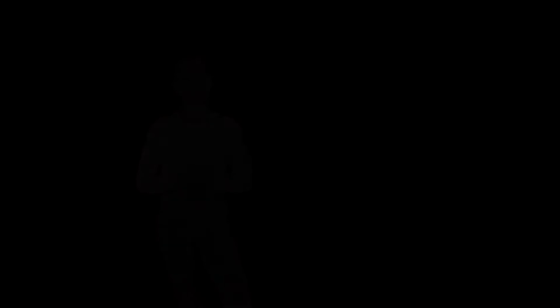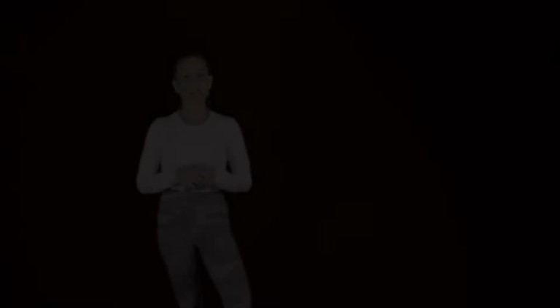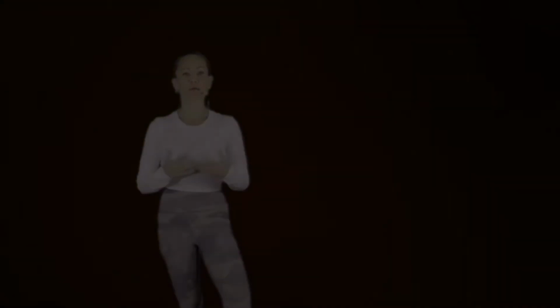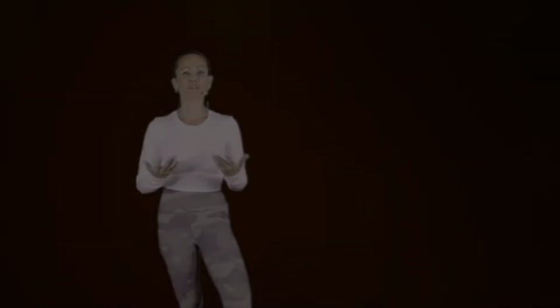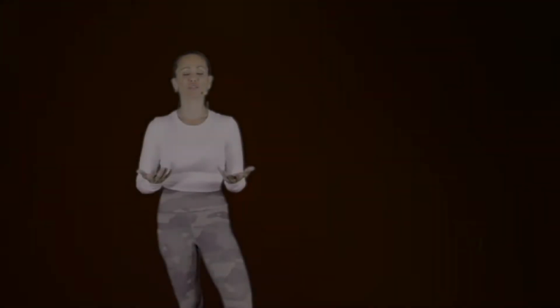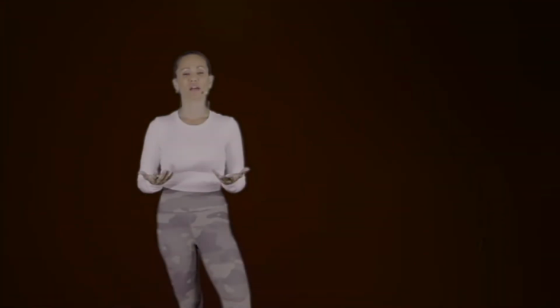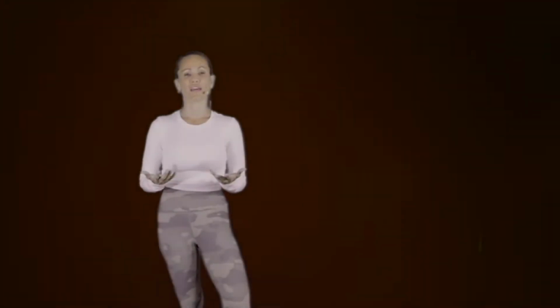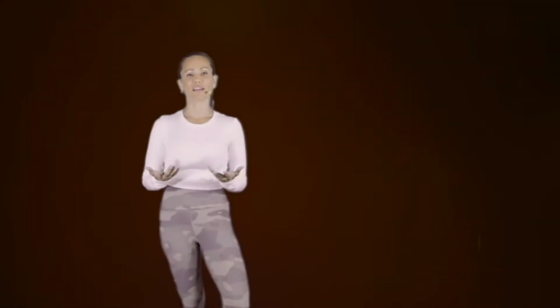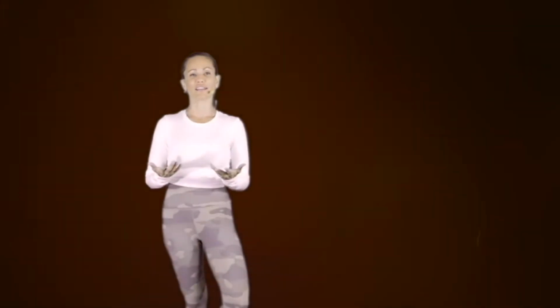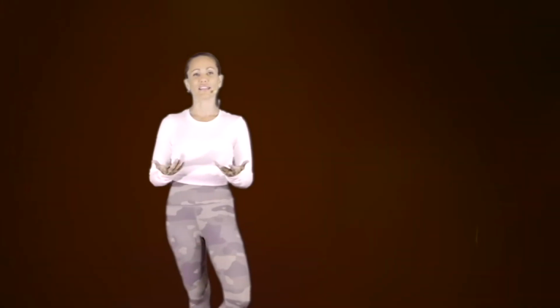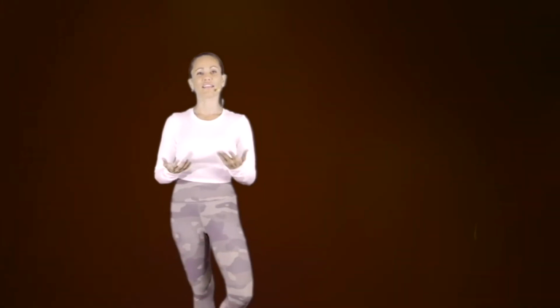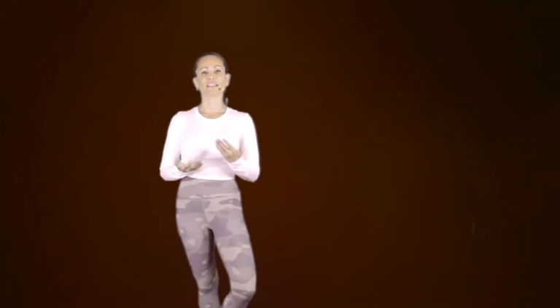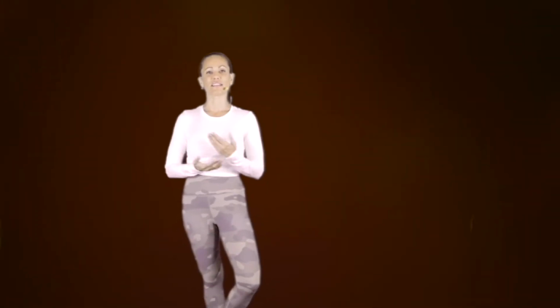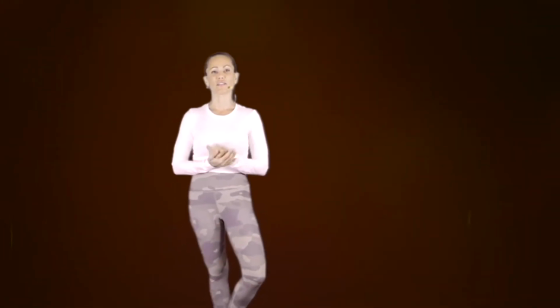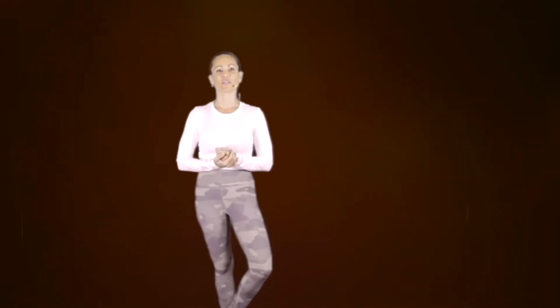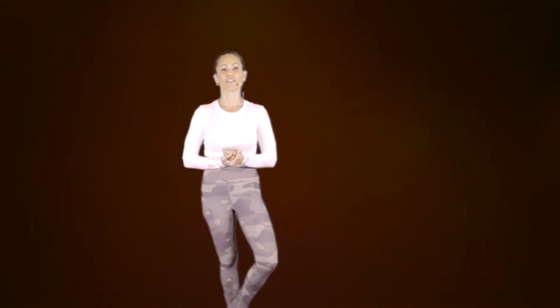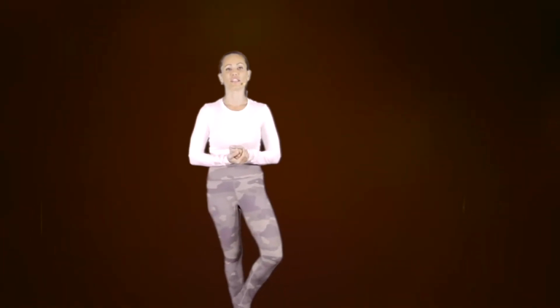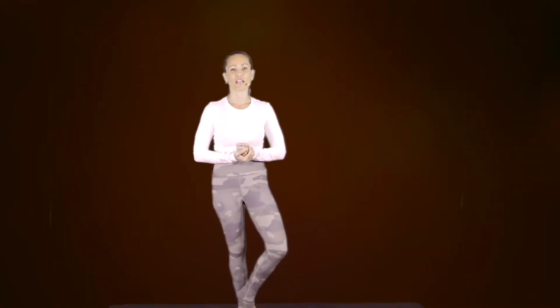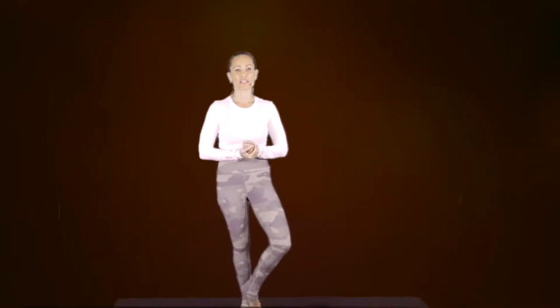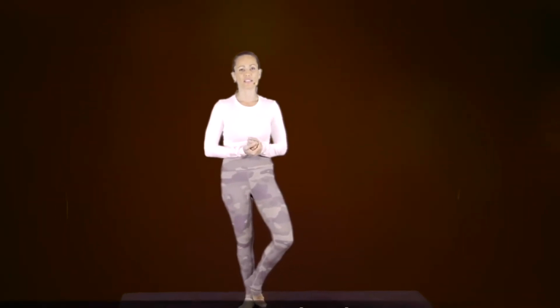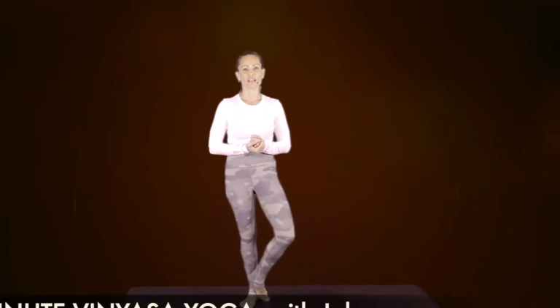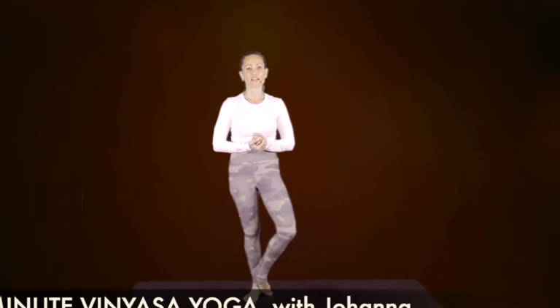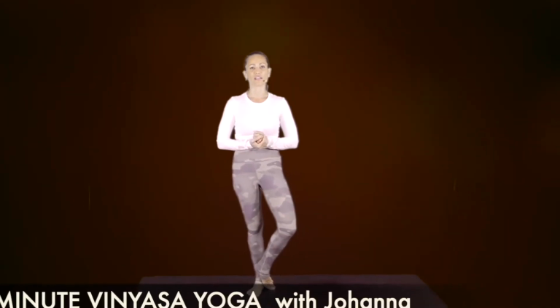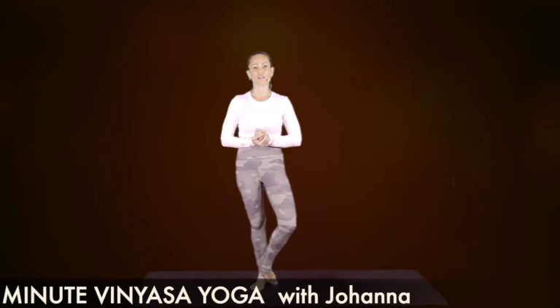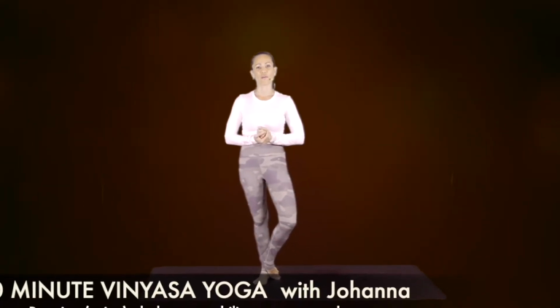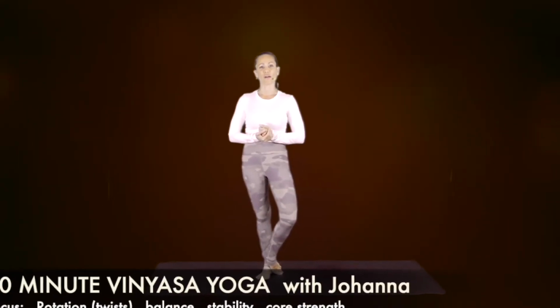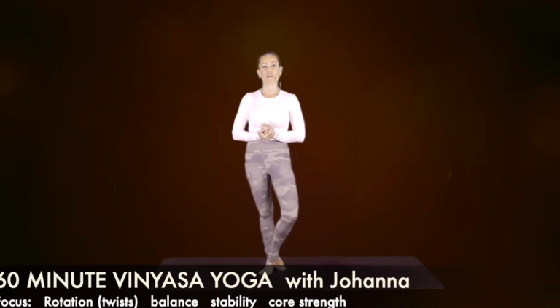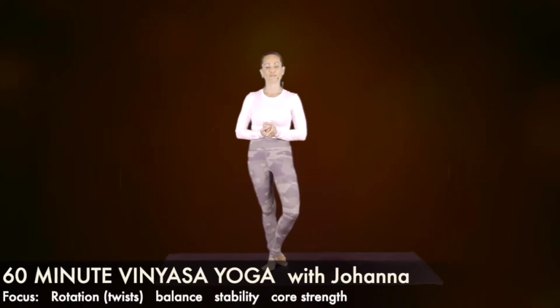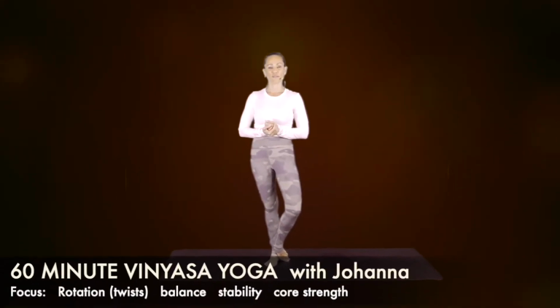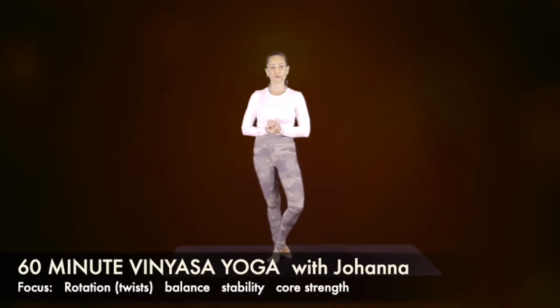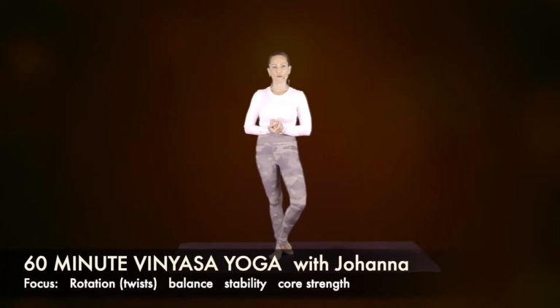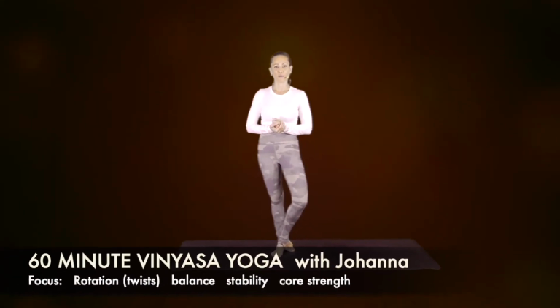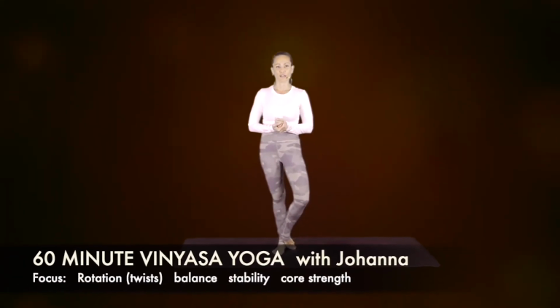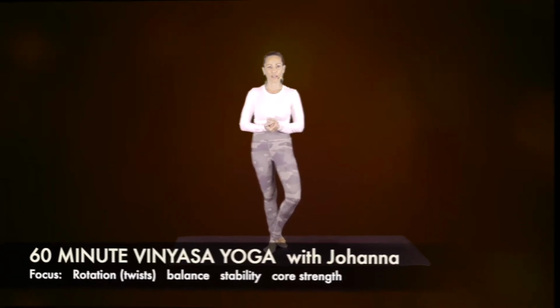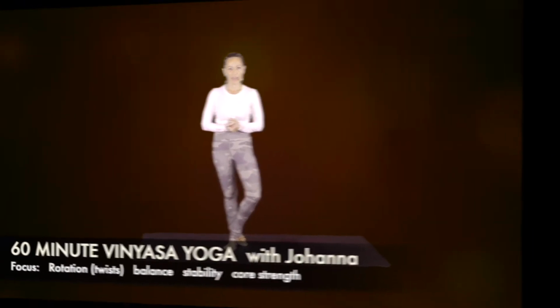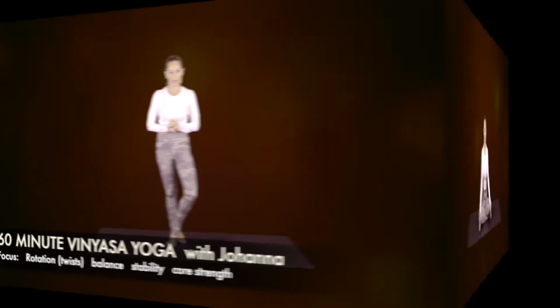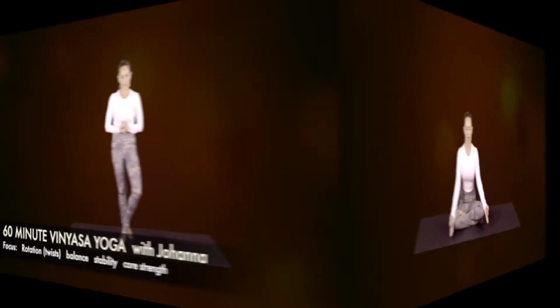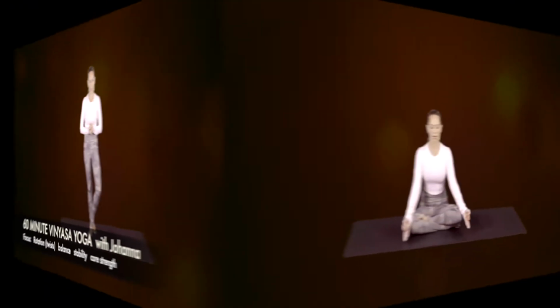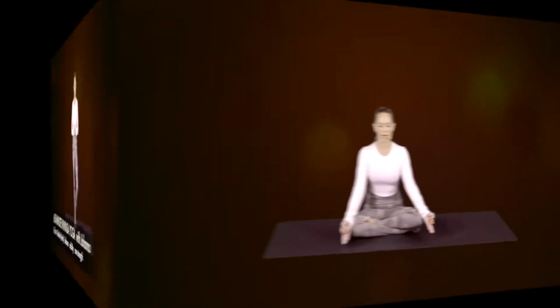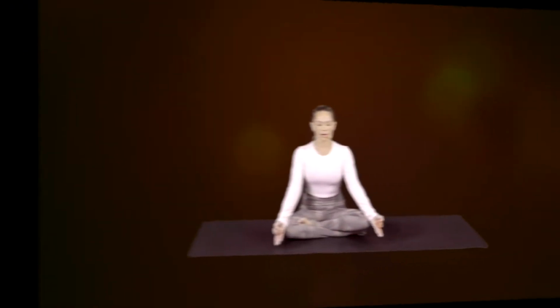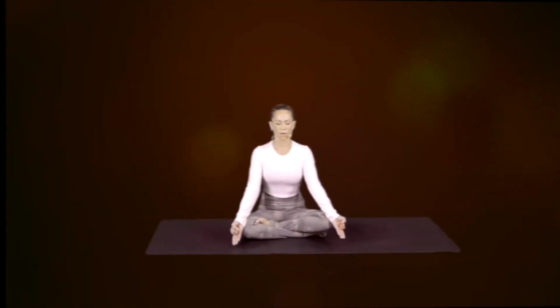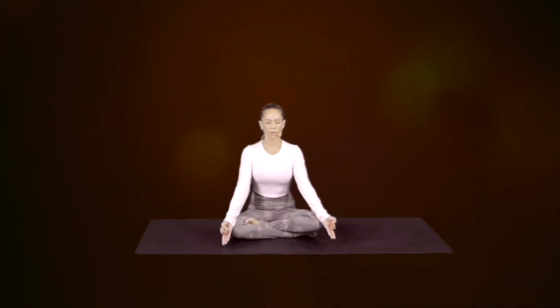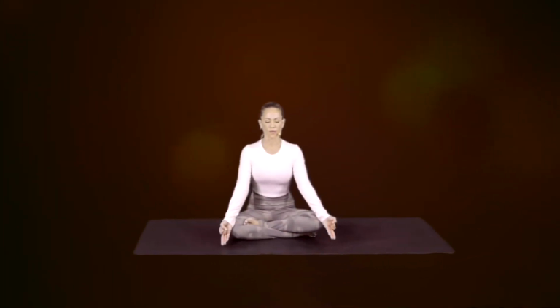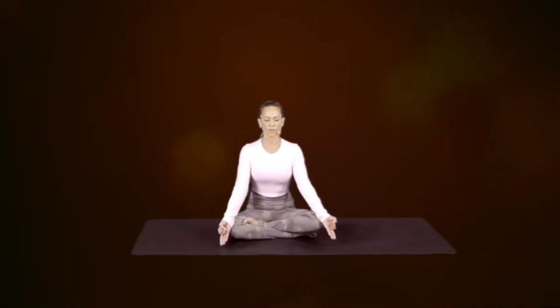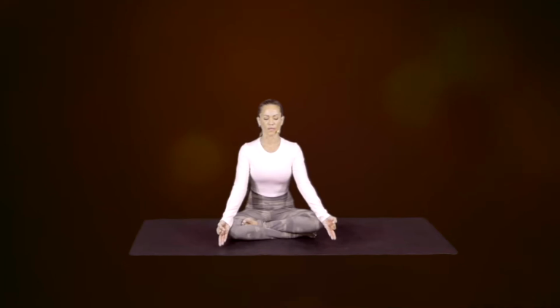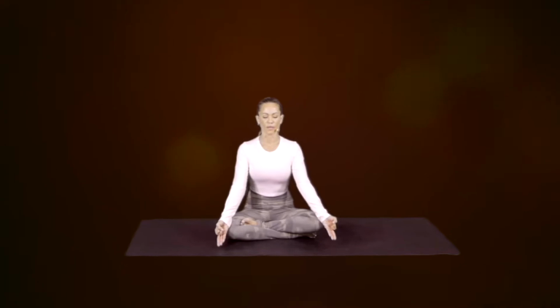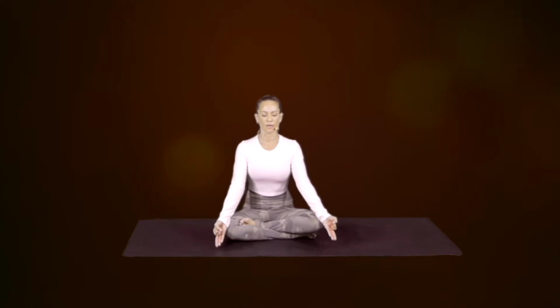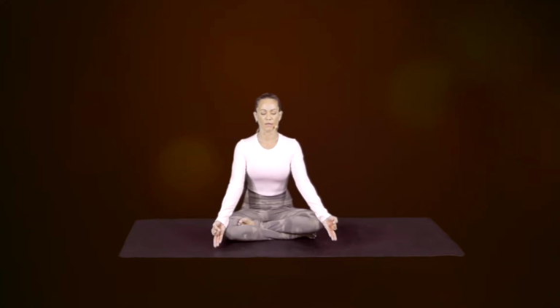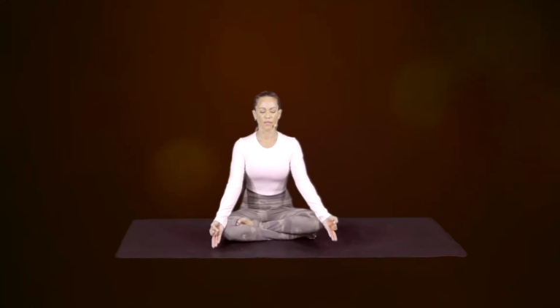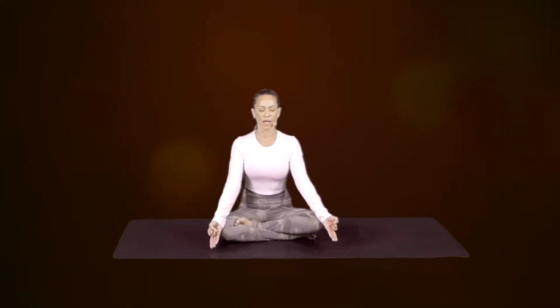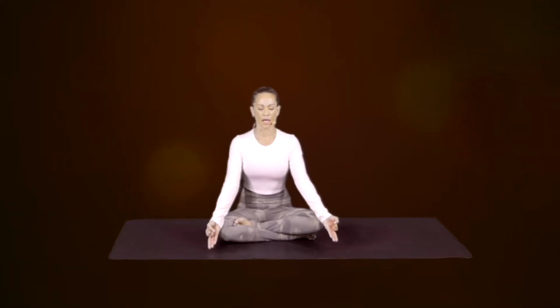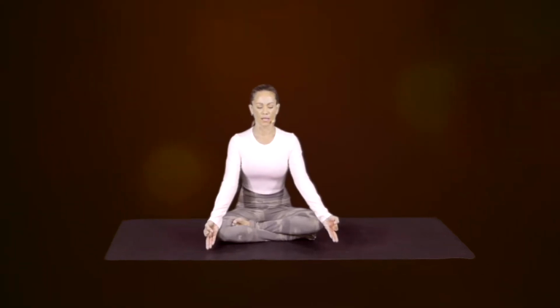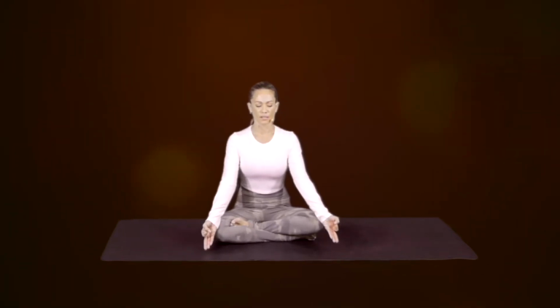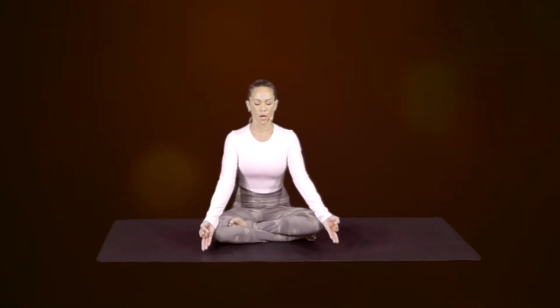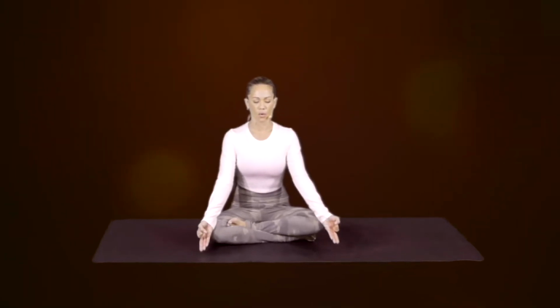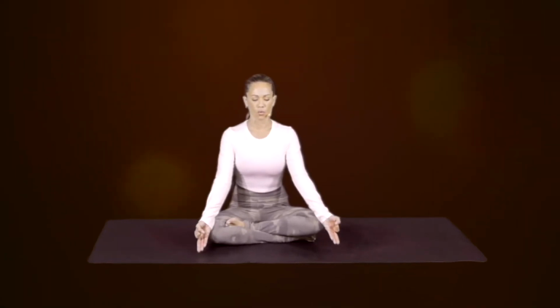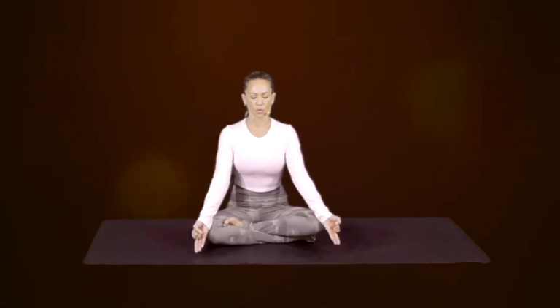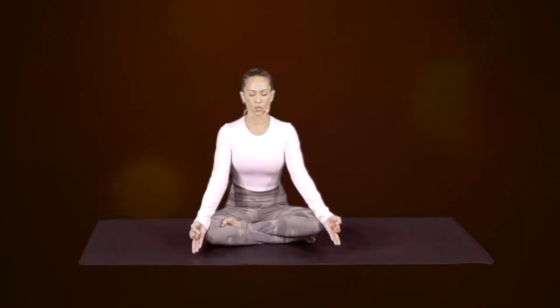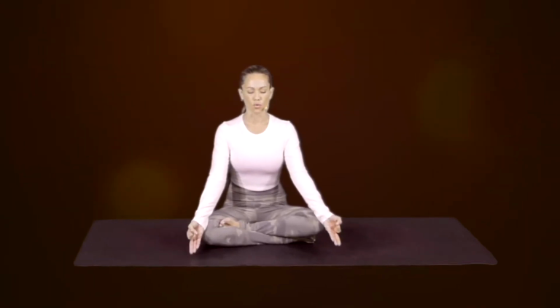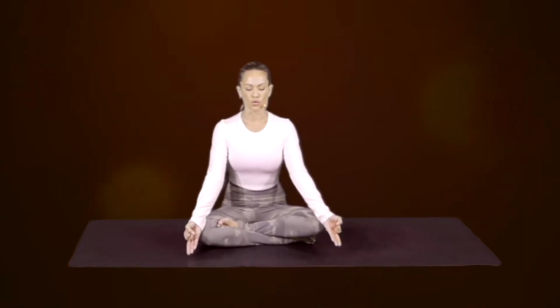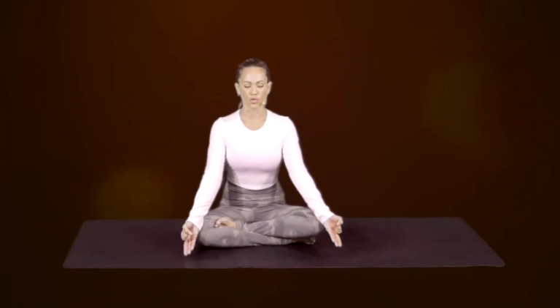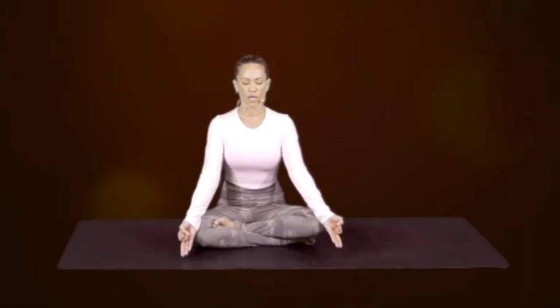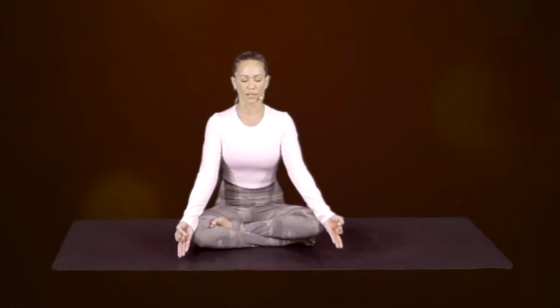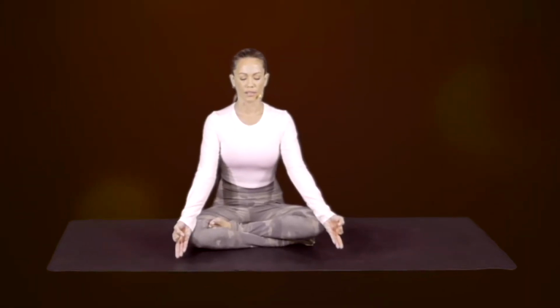My name is Johanna, and this is your Vinyasa Yoga Flow class, also known as Ujjayi.